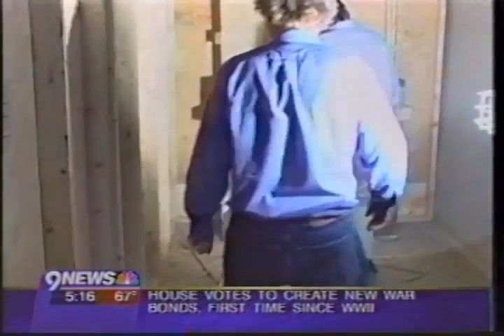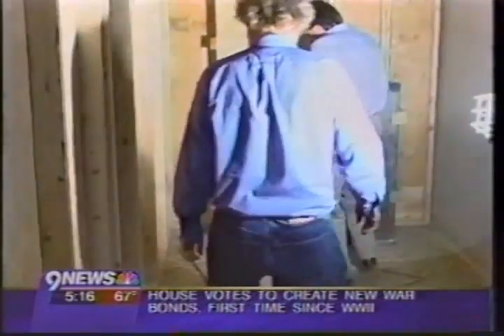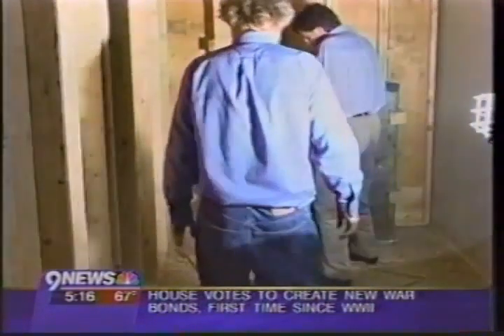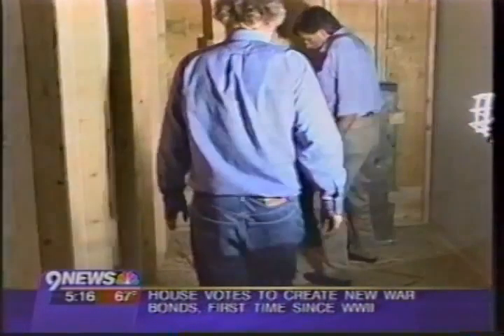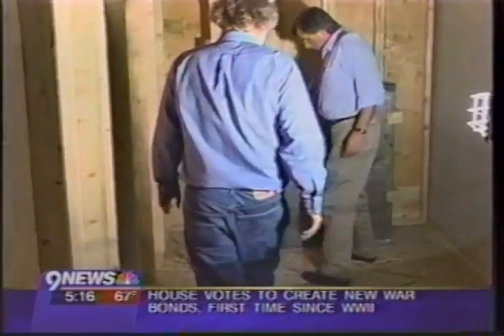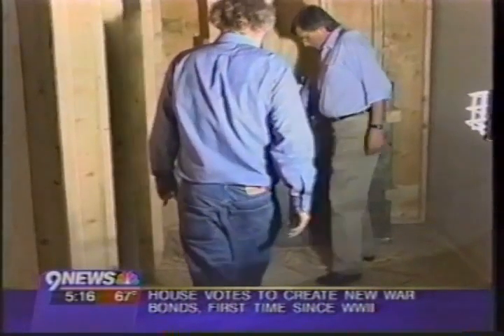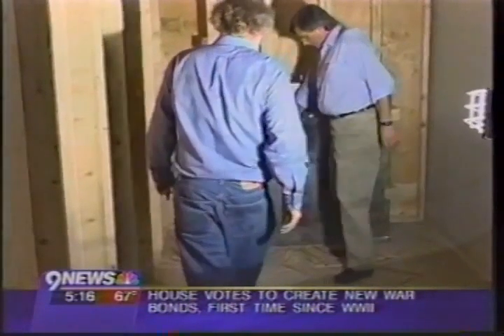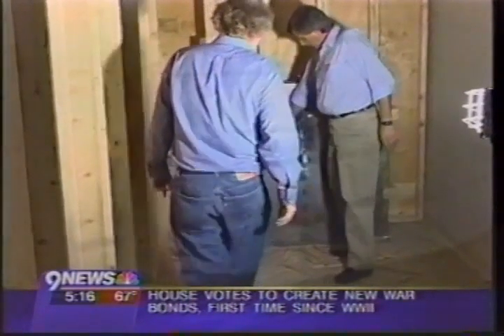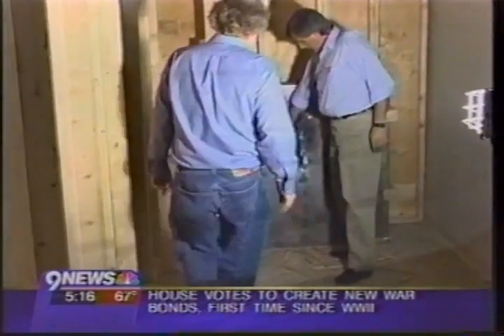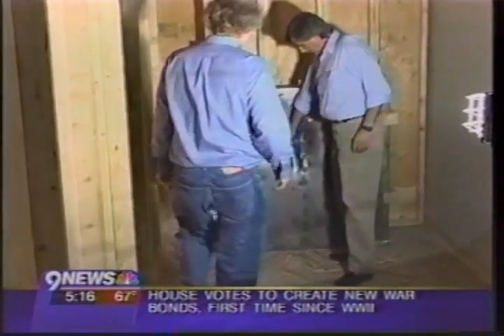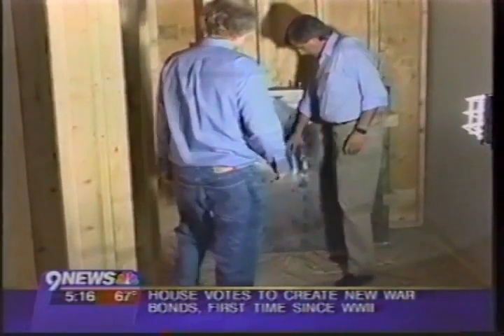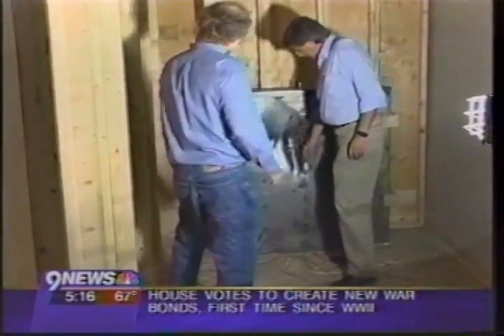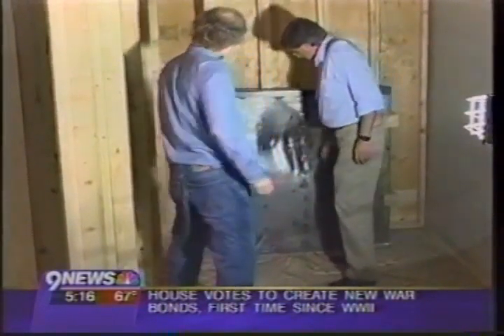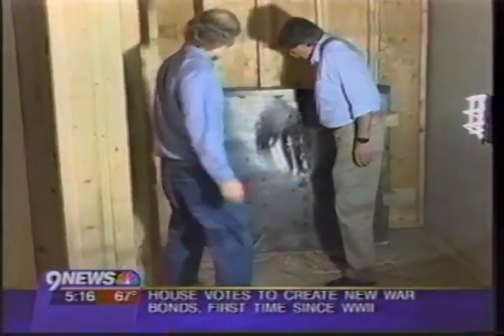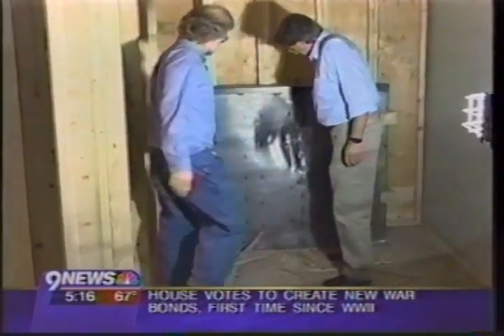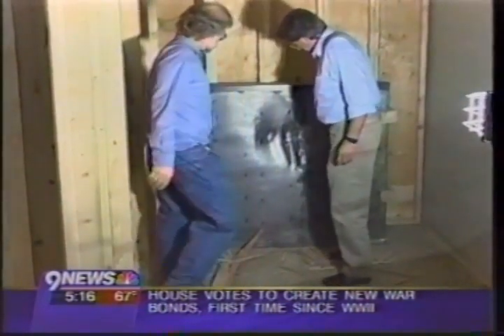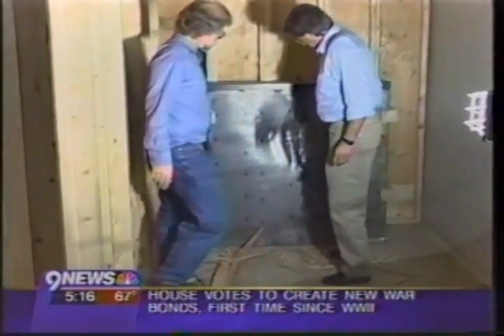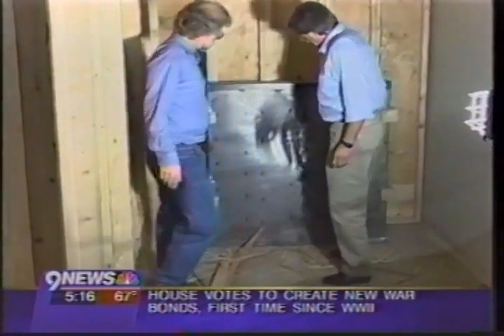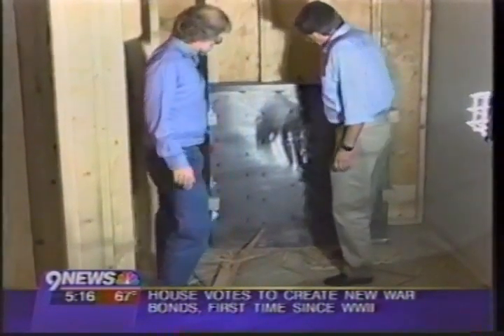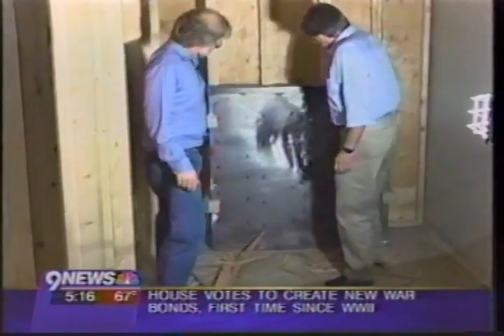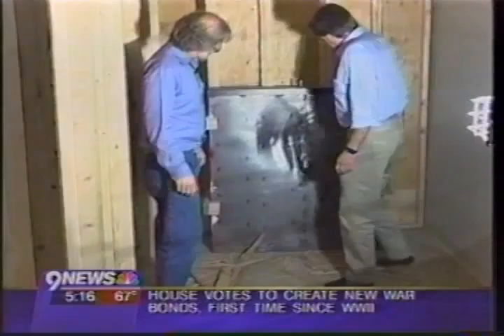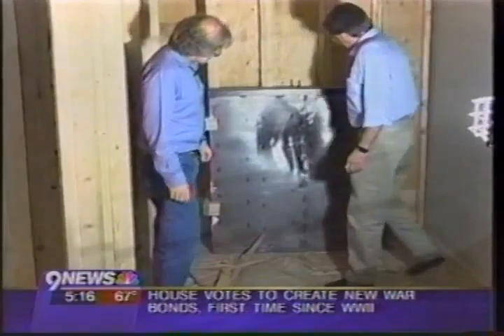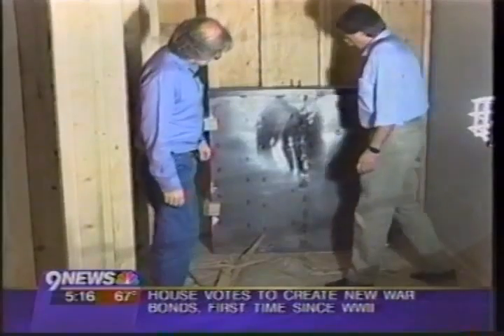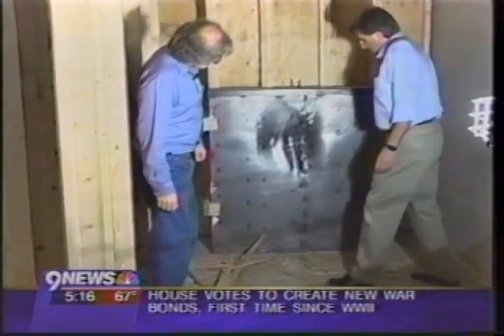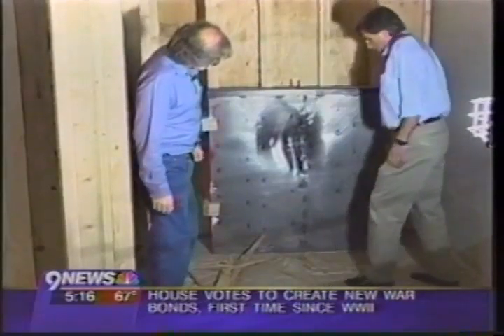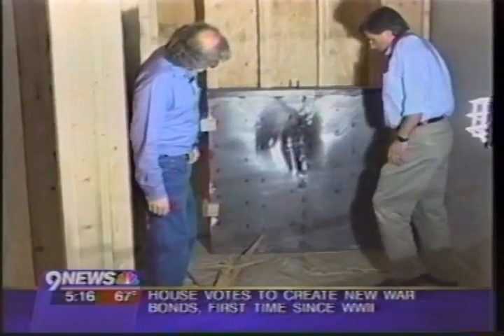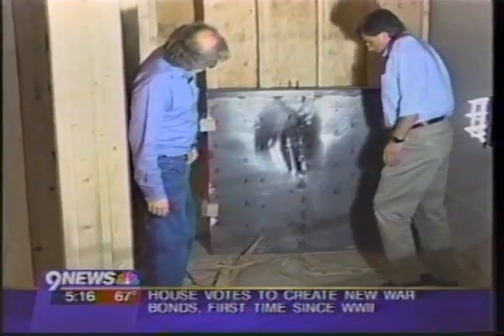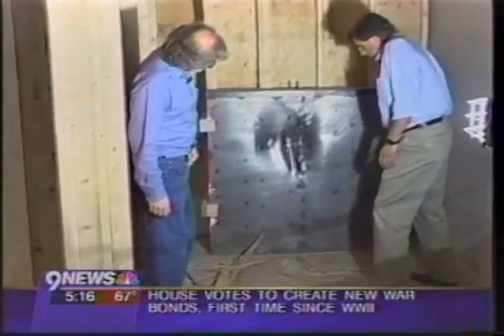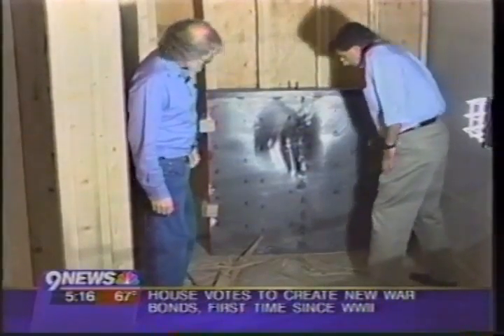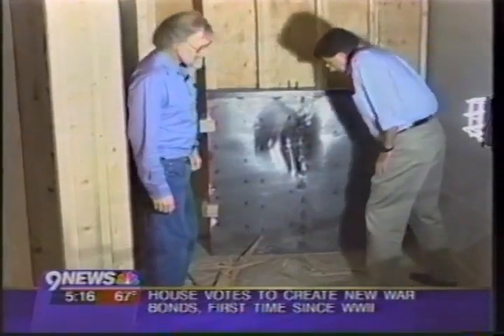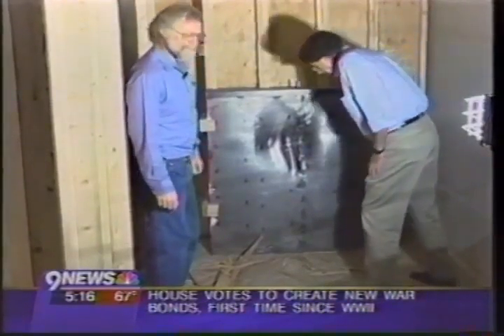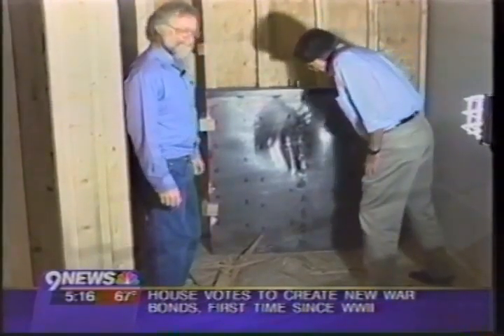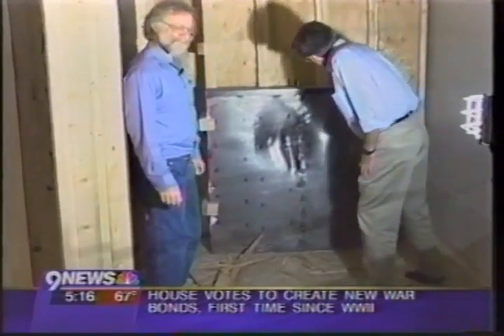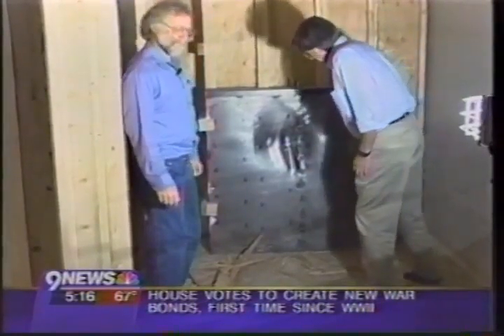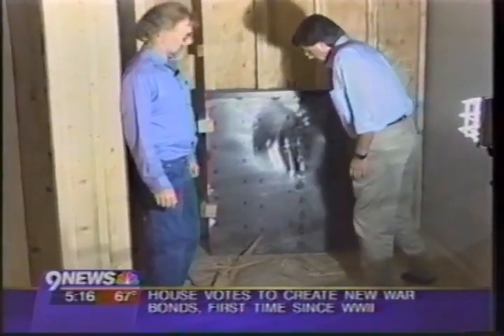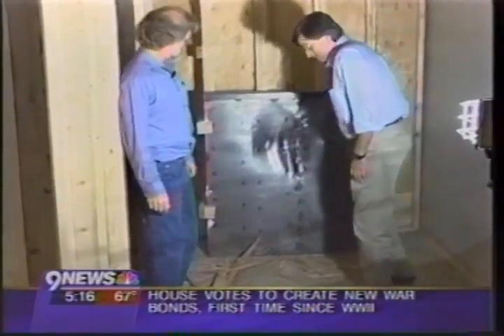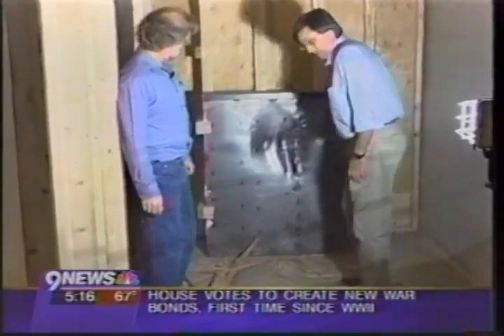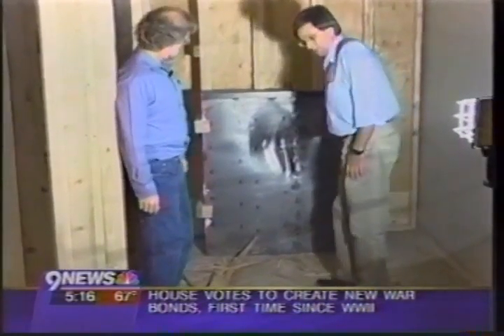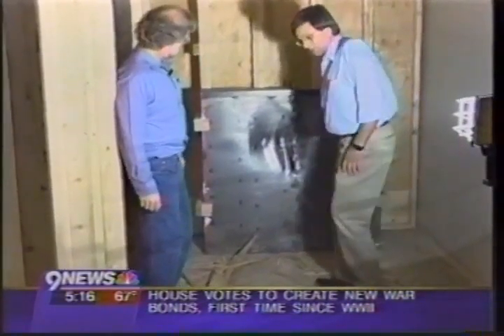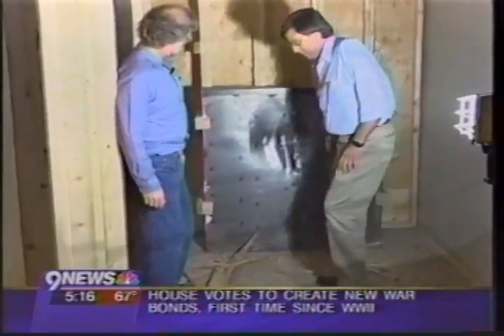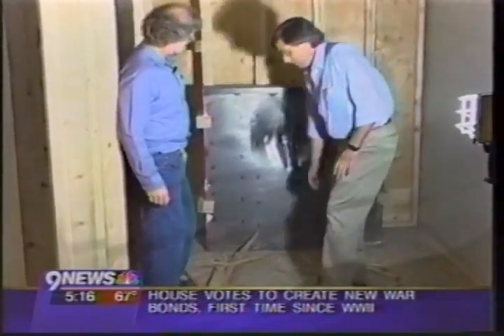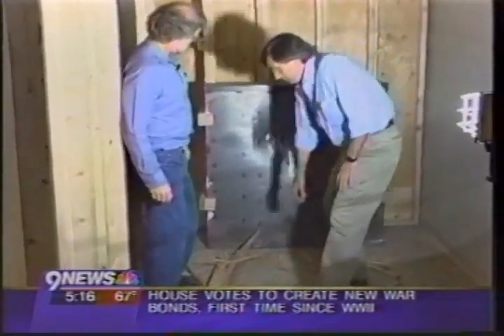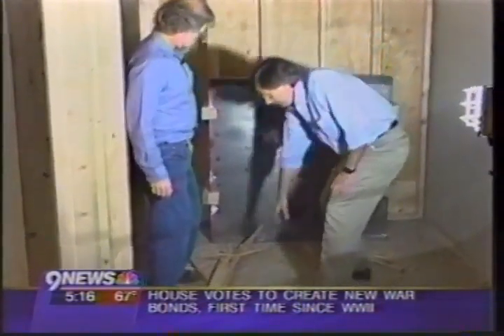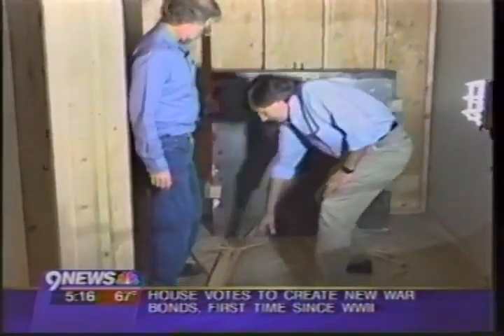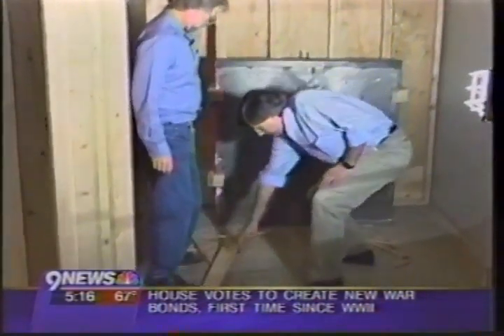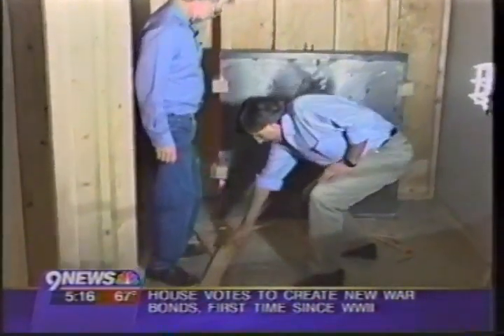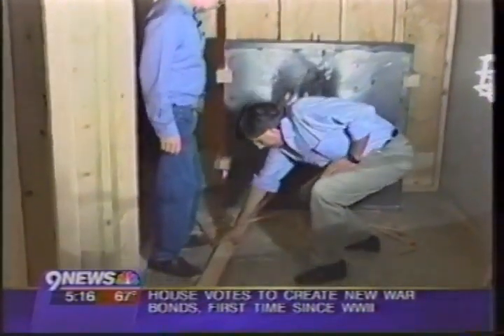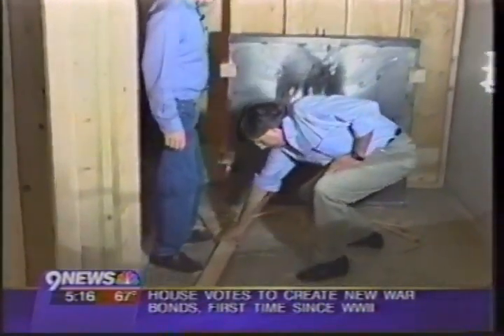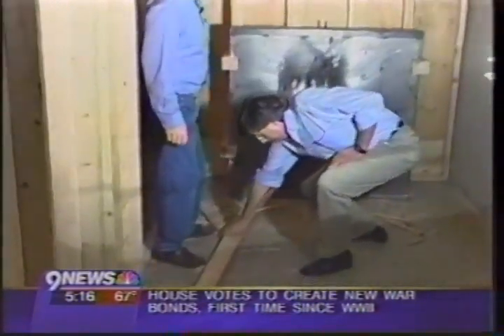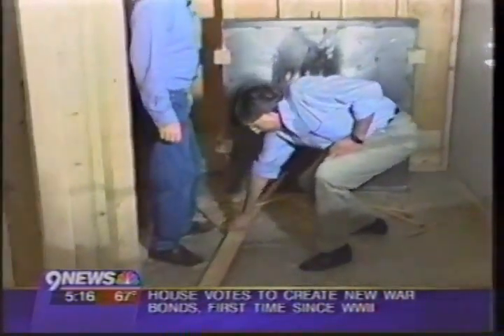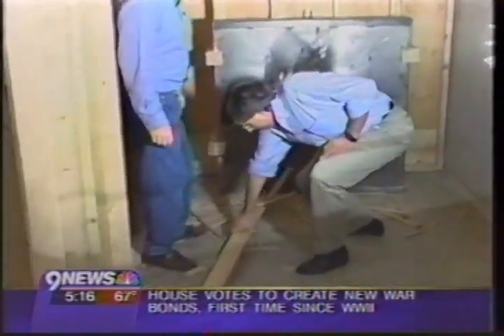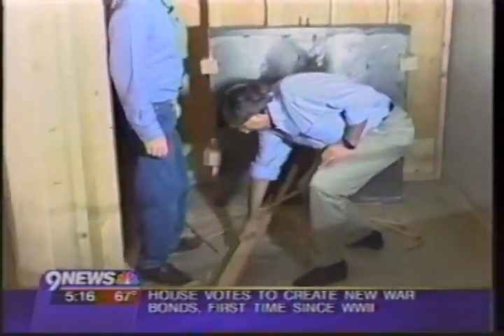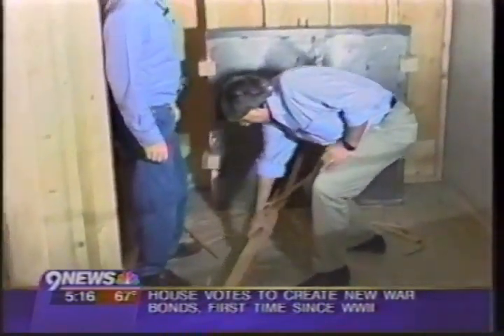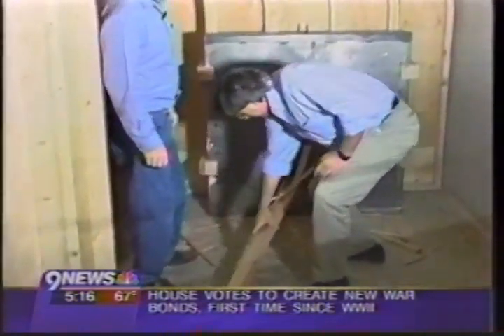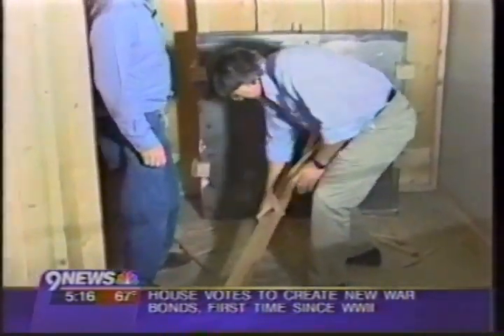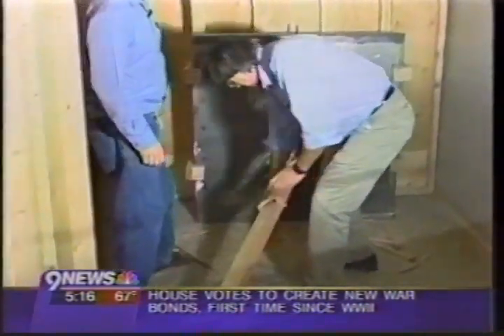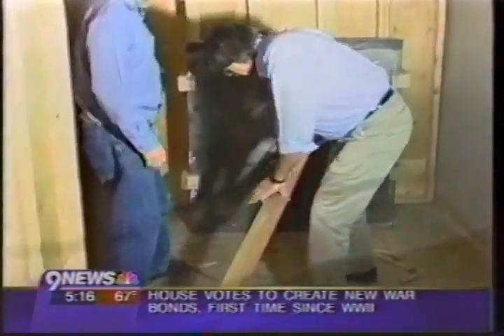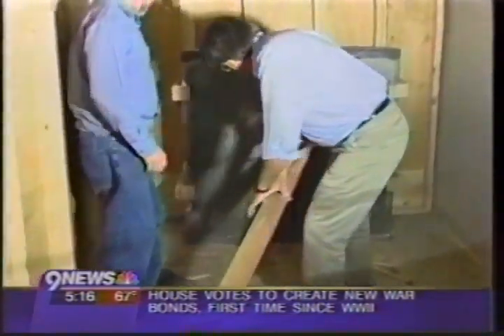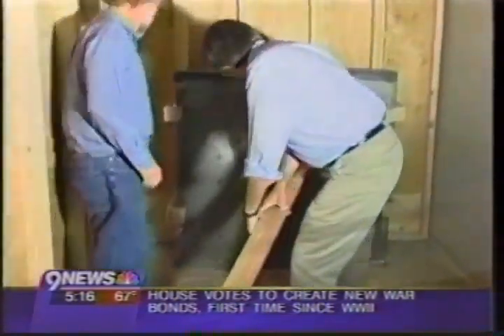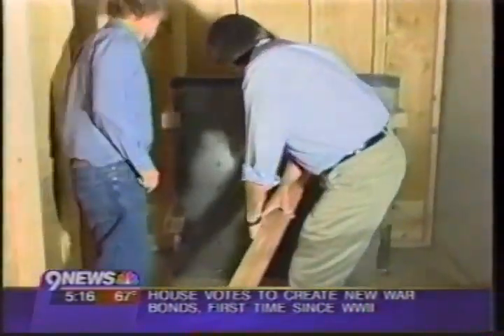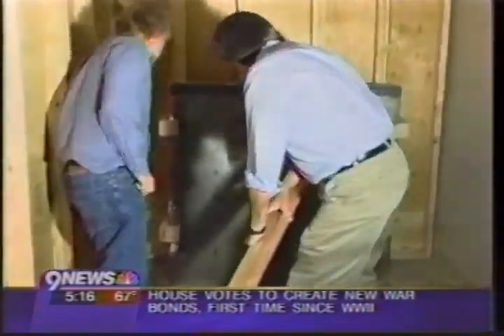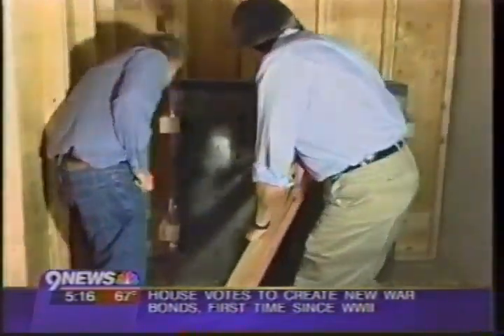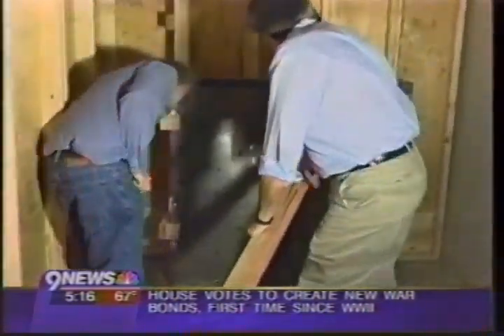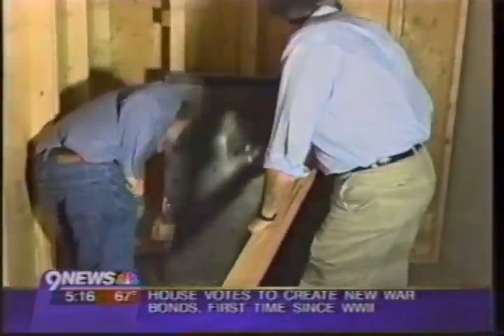The CSU researchers are hoping to win some government grants to continue and expand their tests. Roger Wolfe, 9 News, Northern Newsroom.